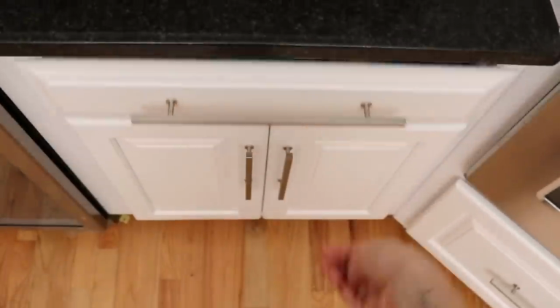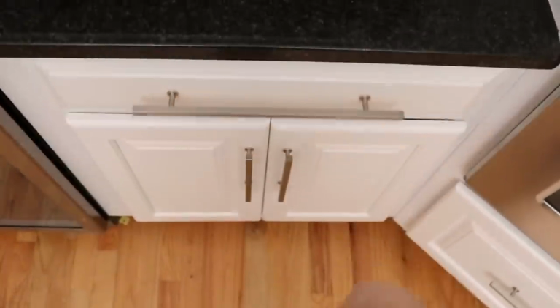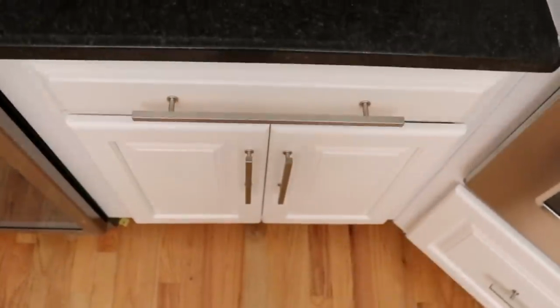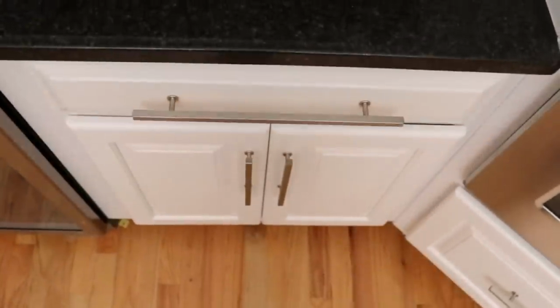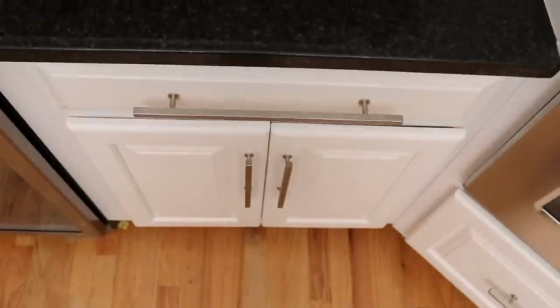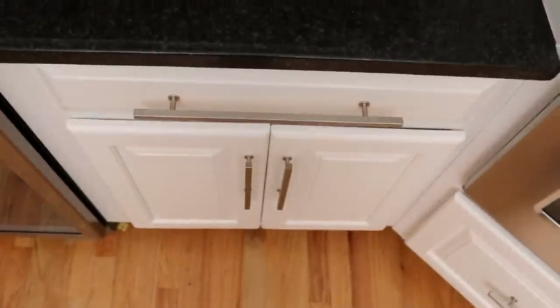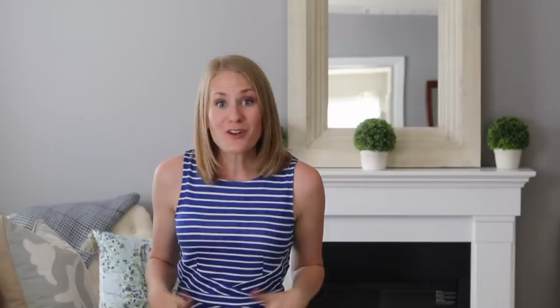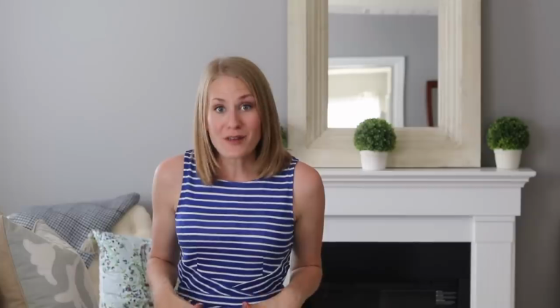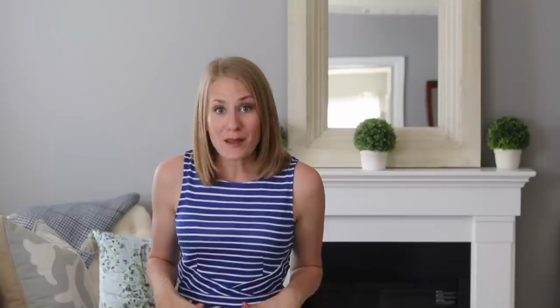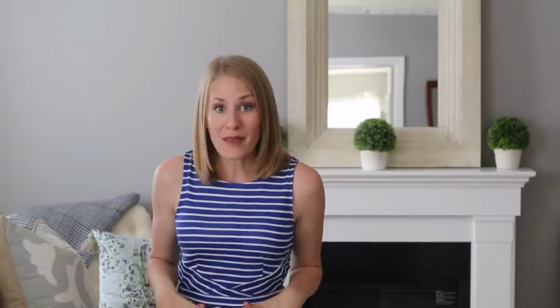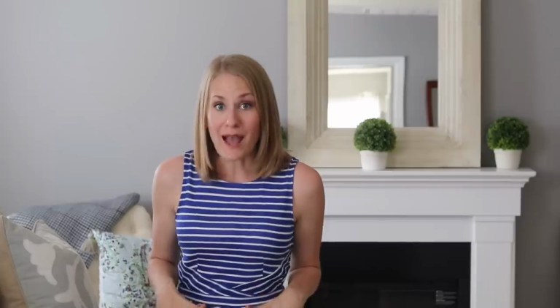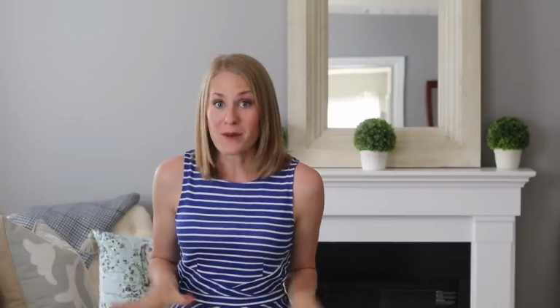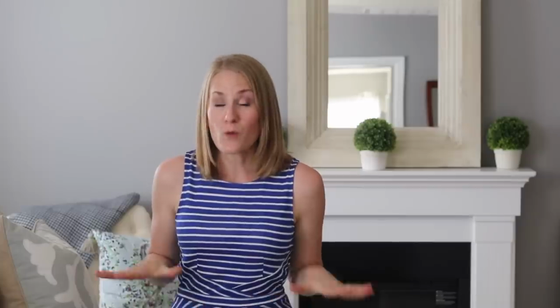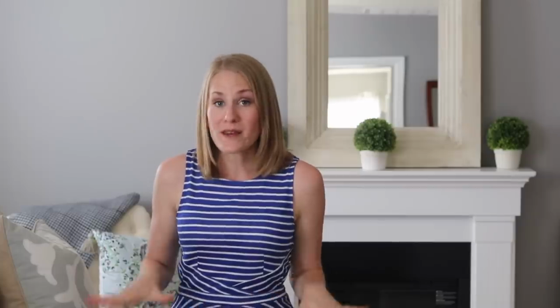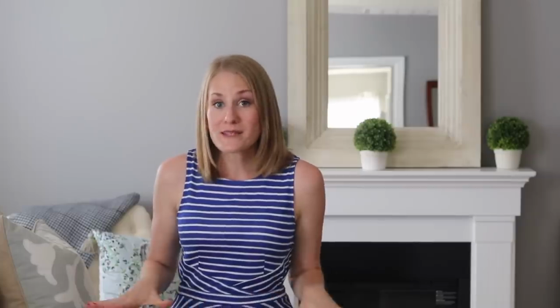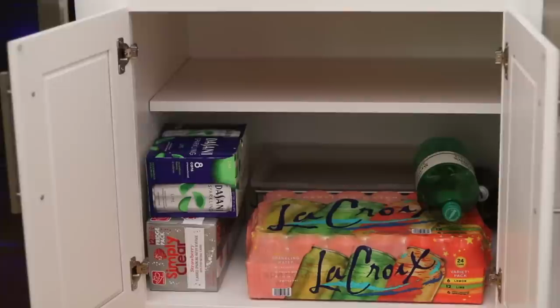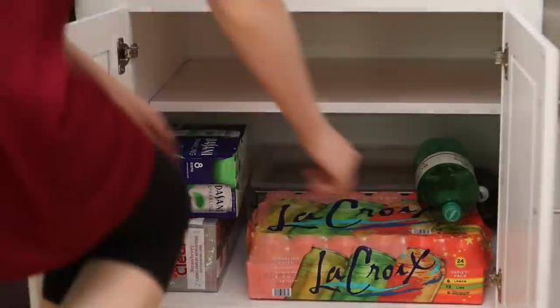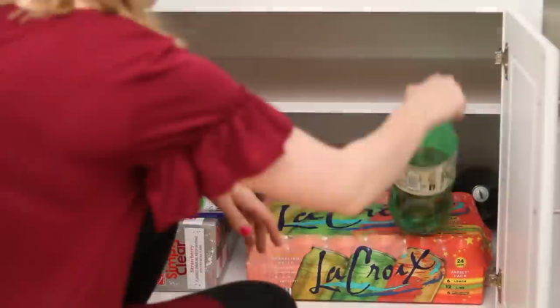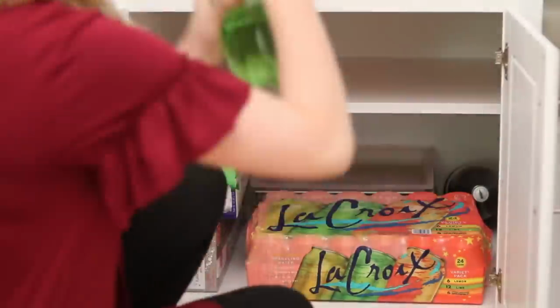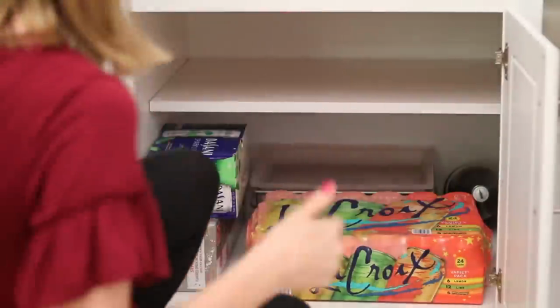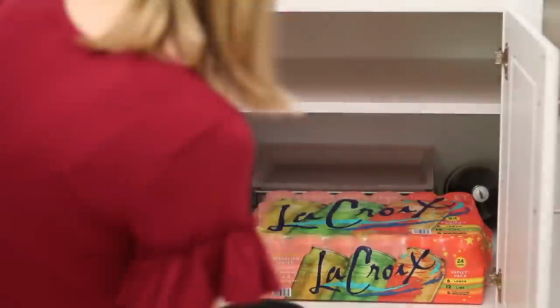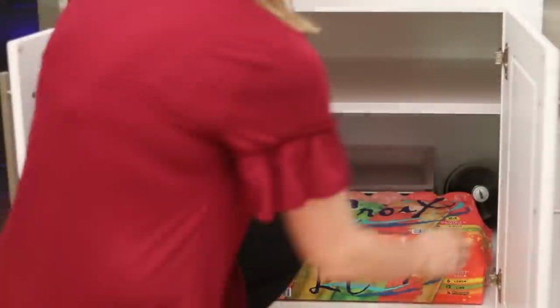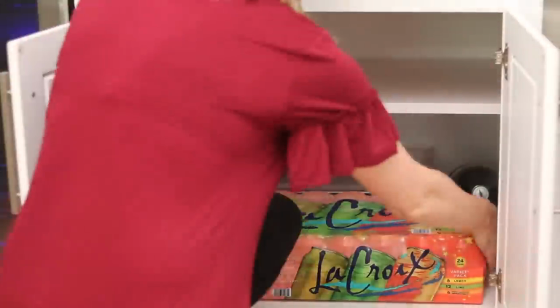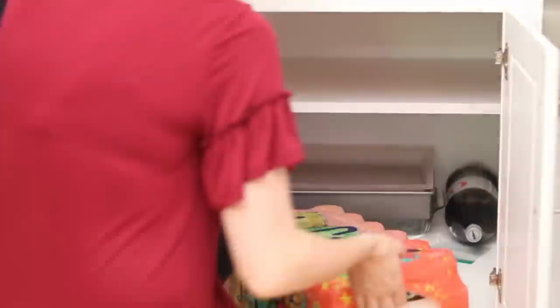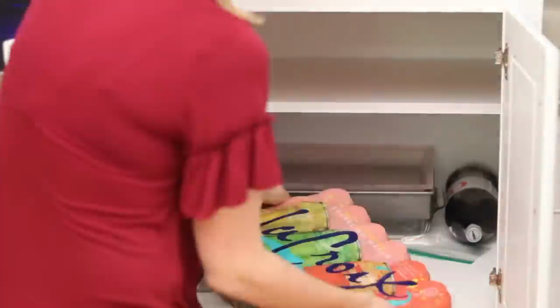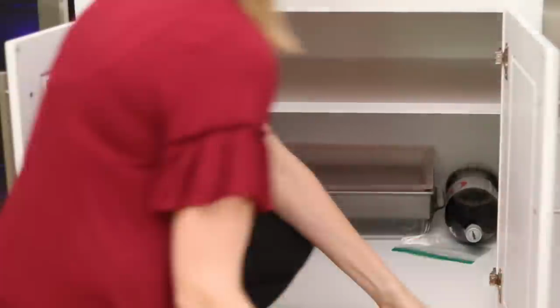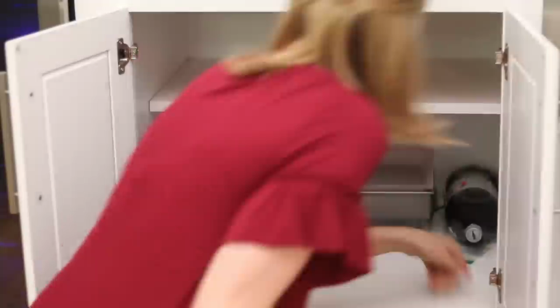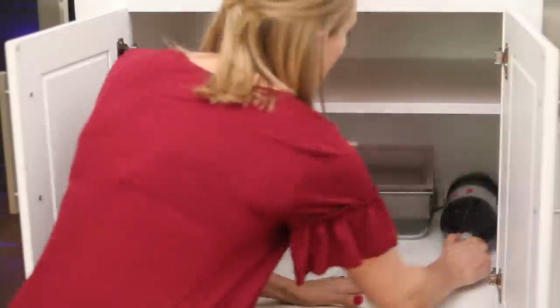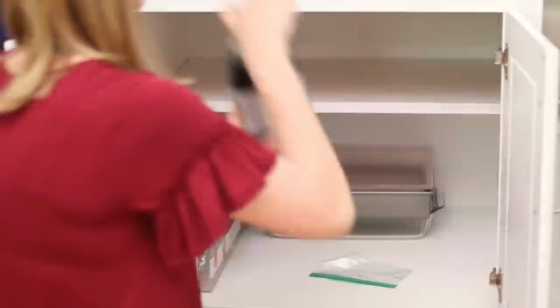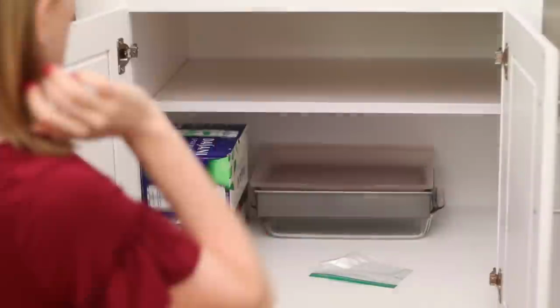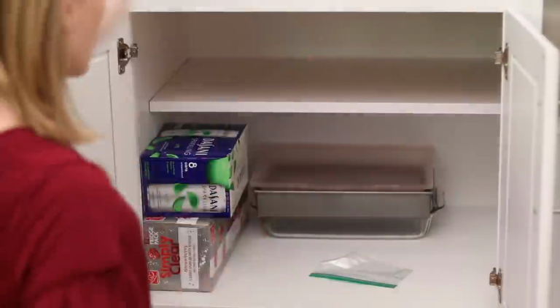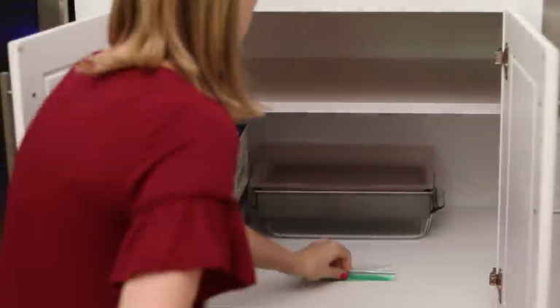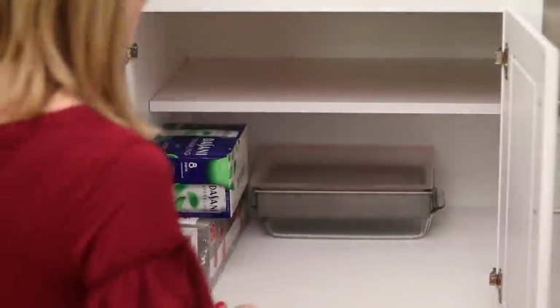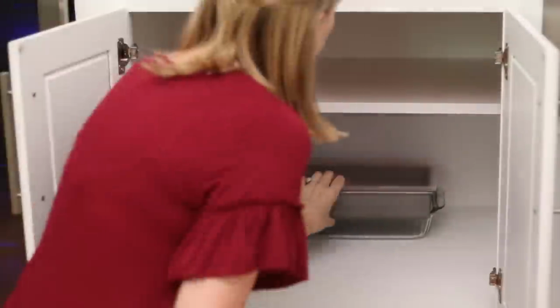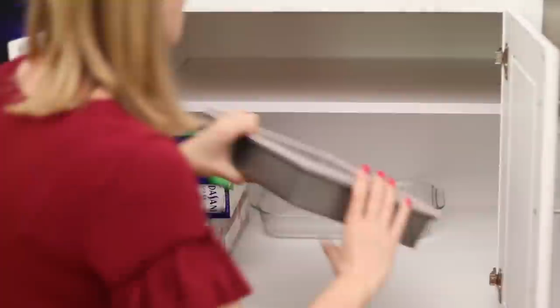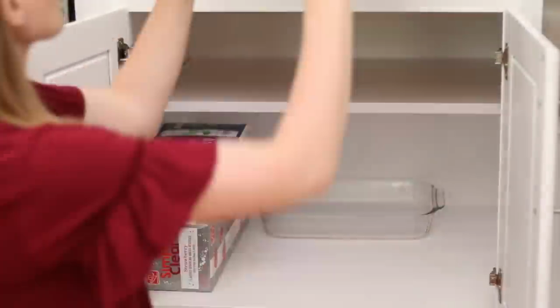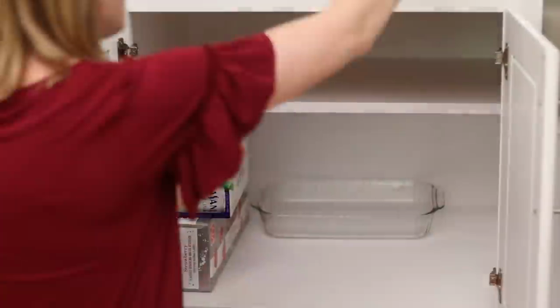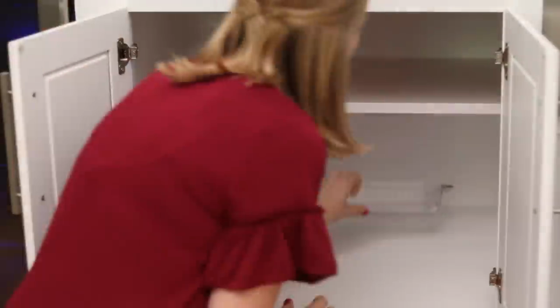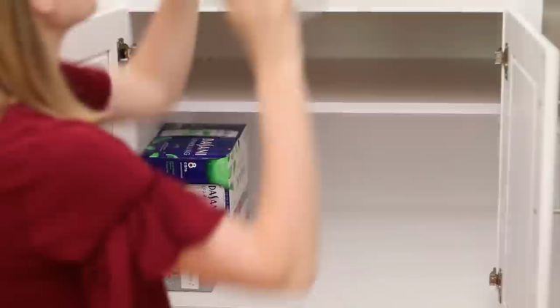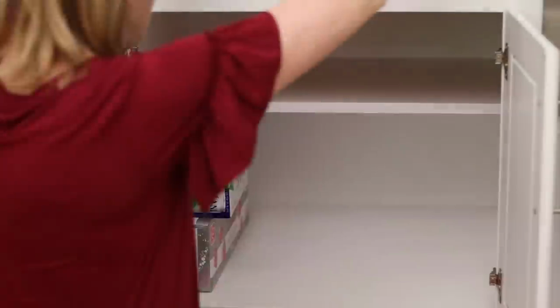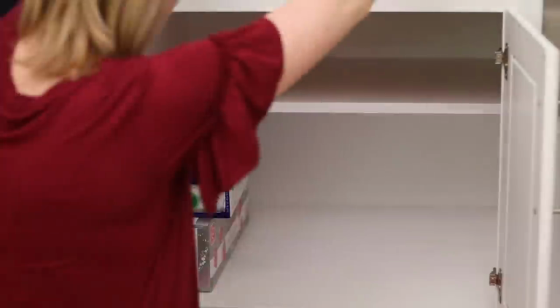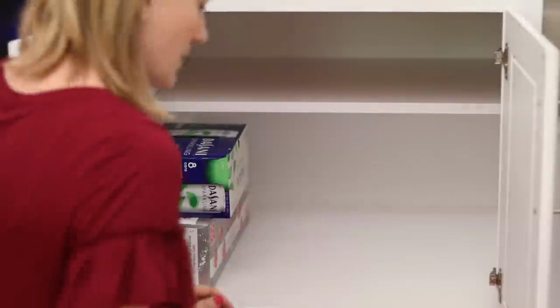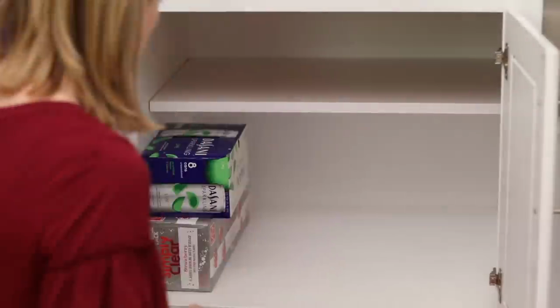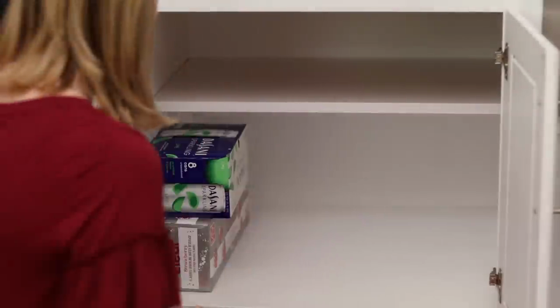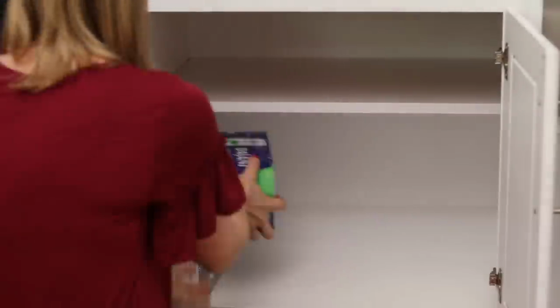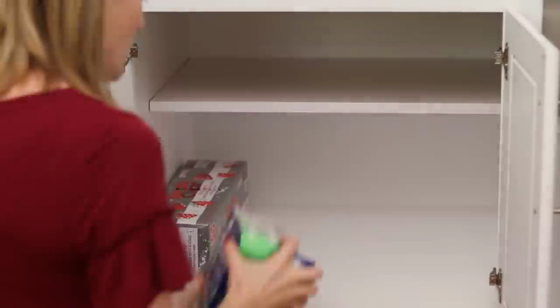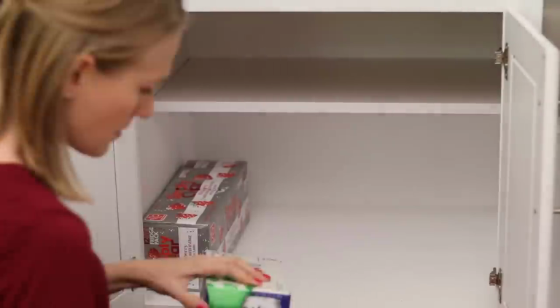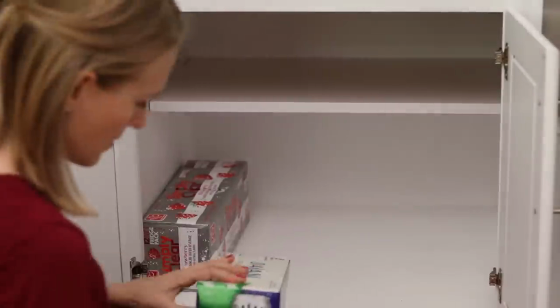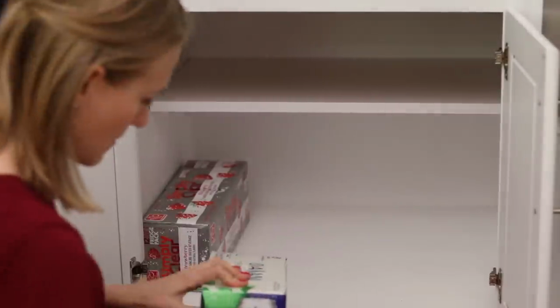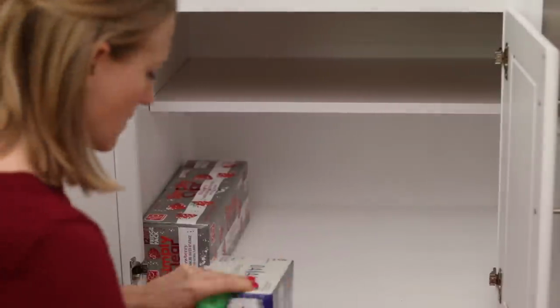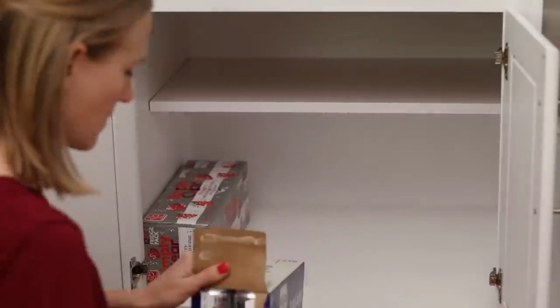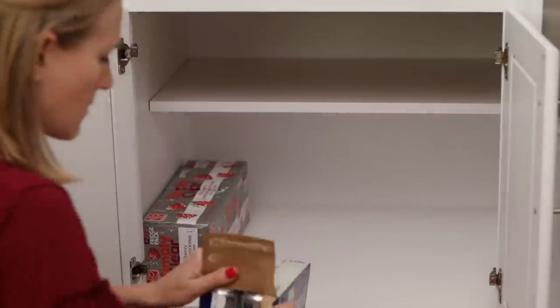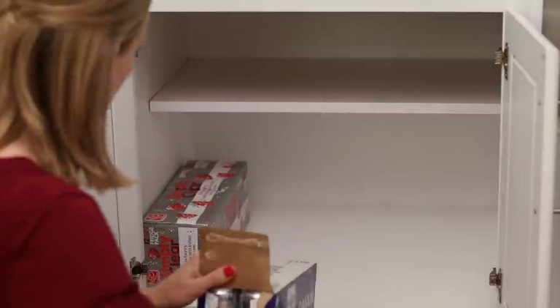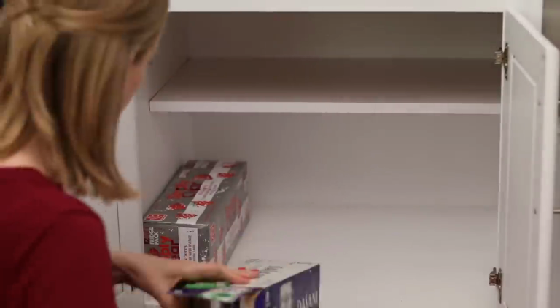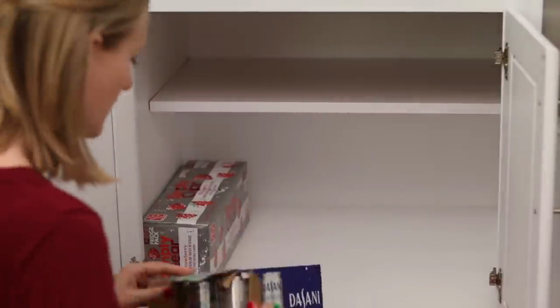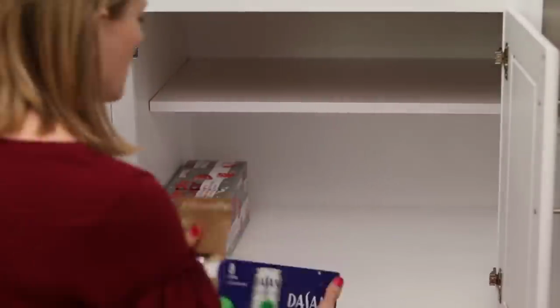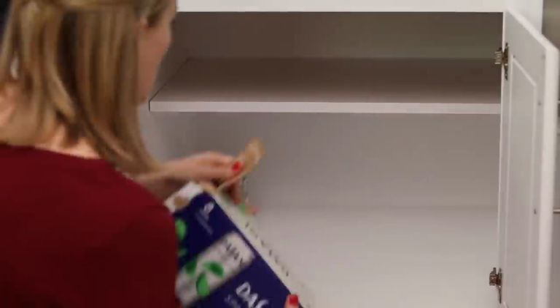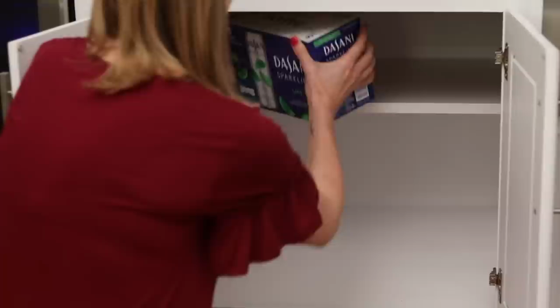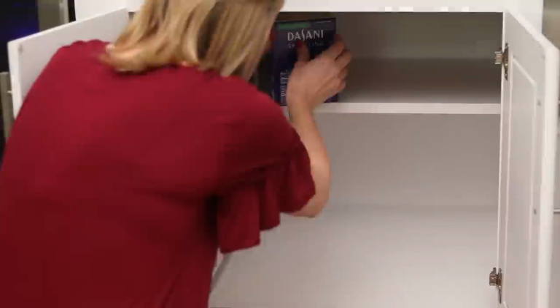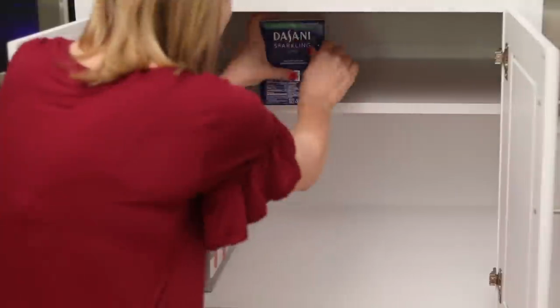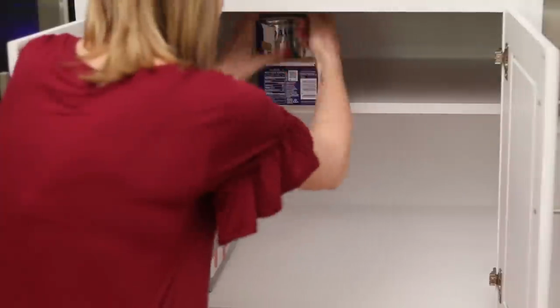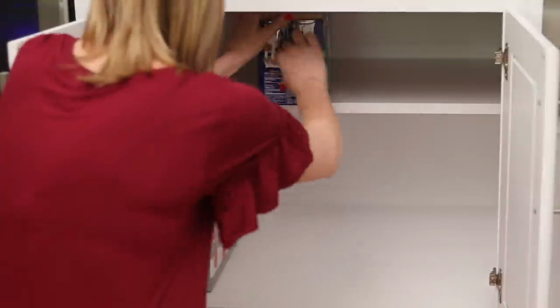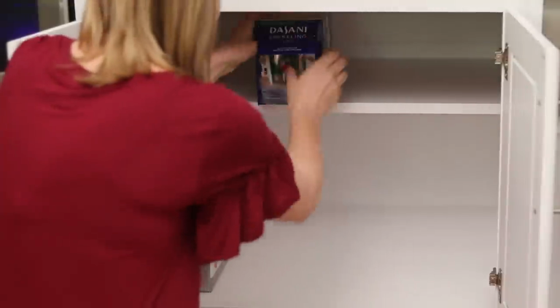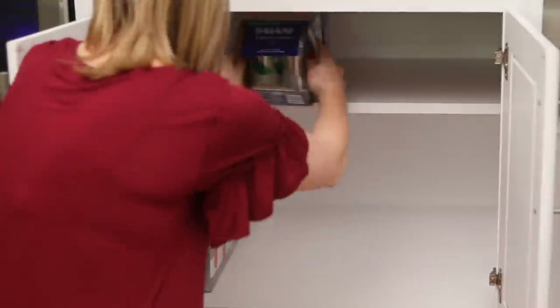In the underneath cabinet we decided to keep all of the family's drinks in there. They were scattered all throughout the house but now they're all in one place.